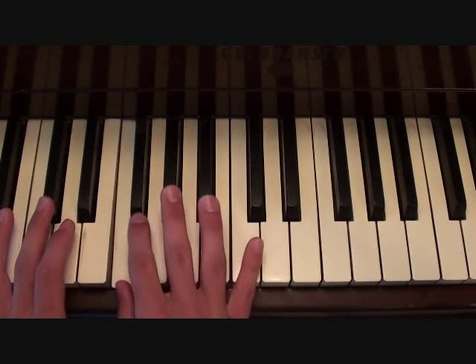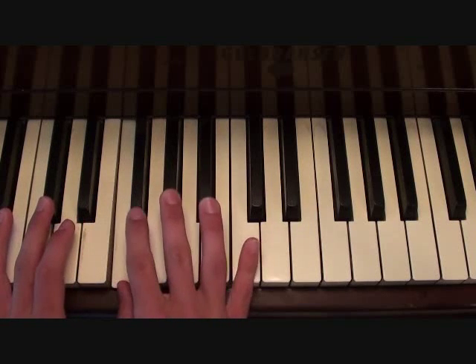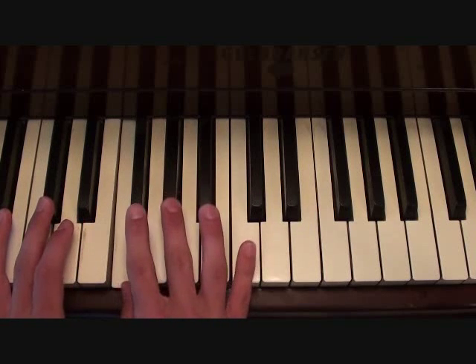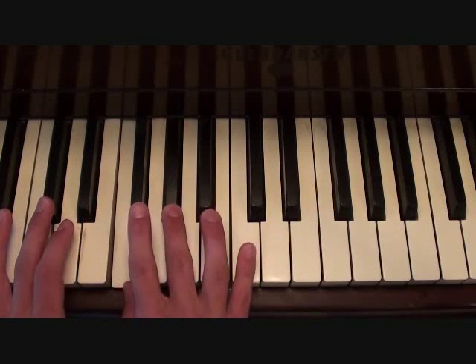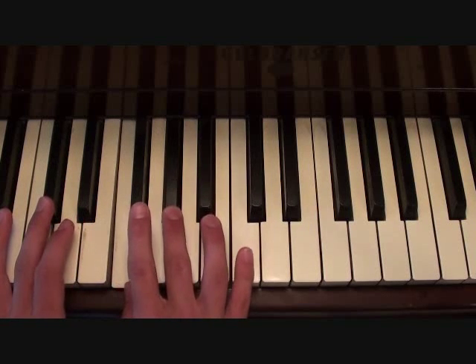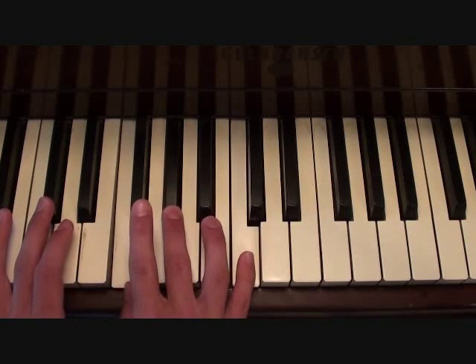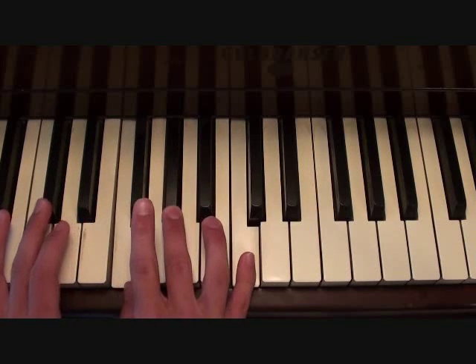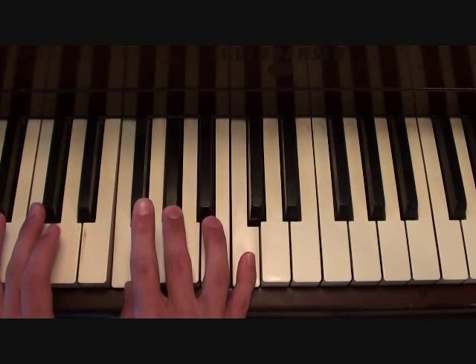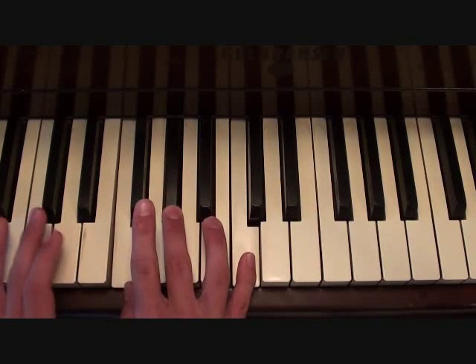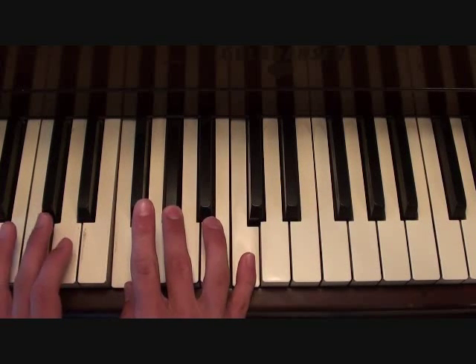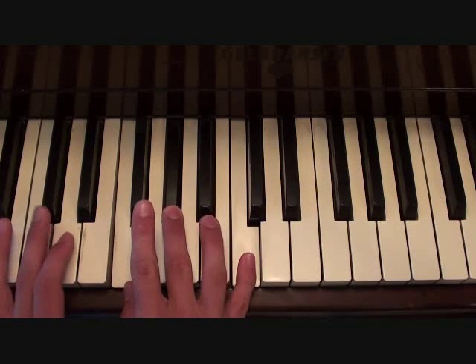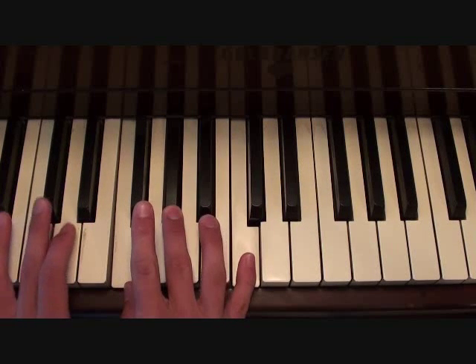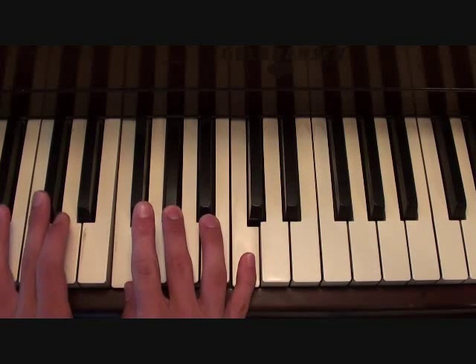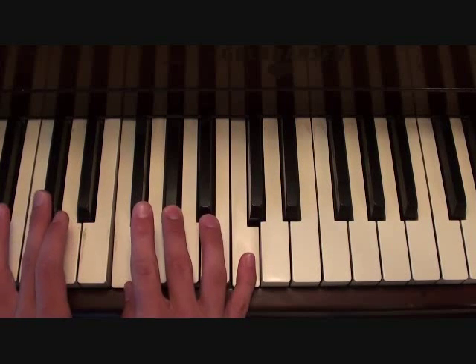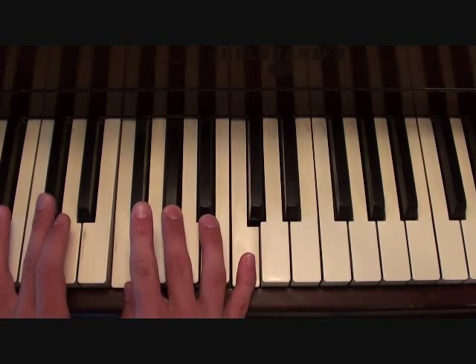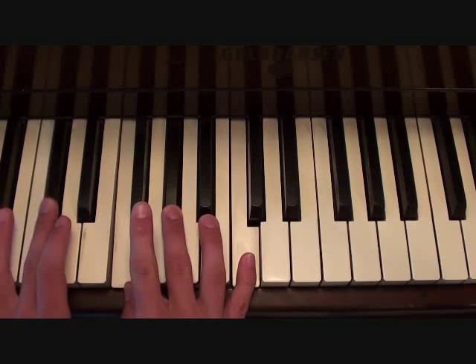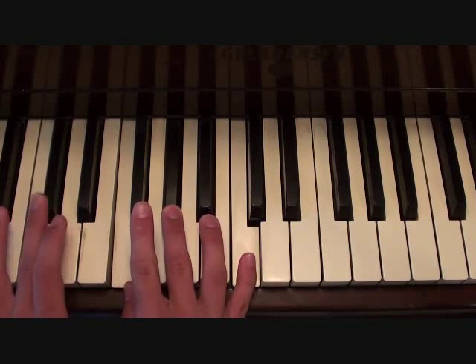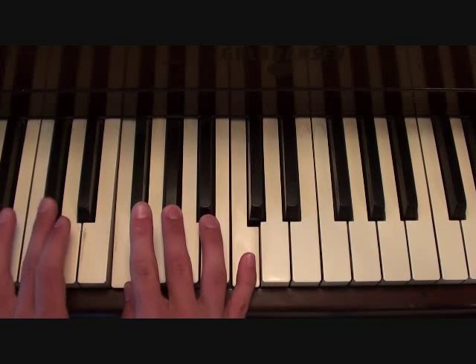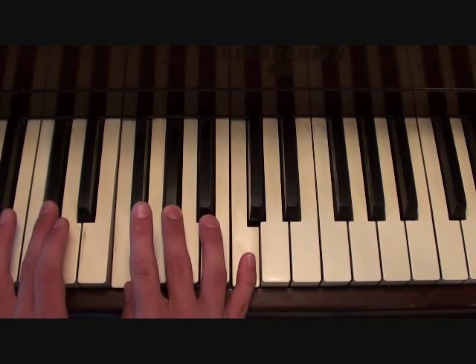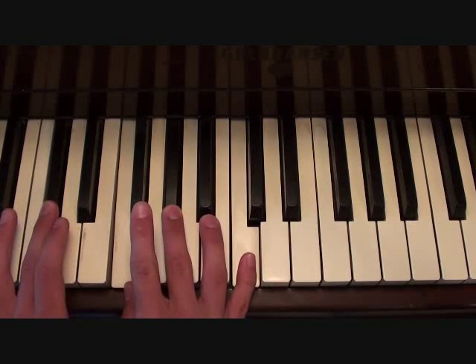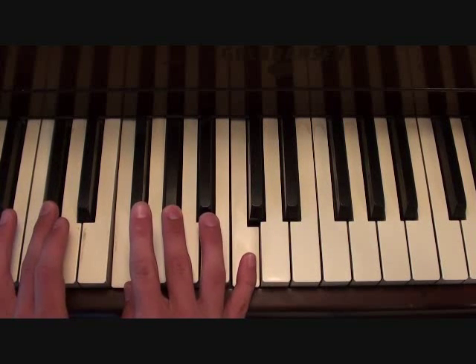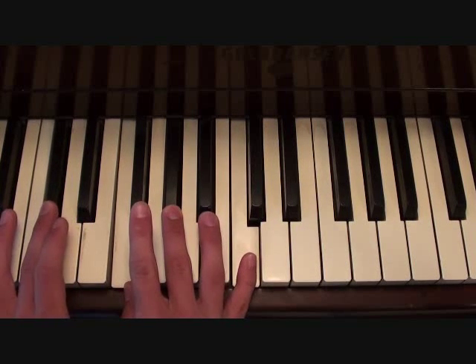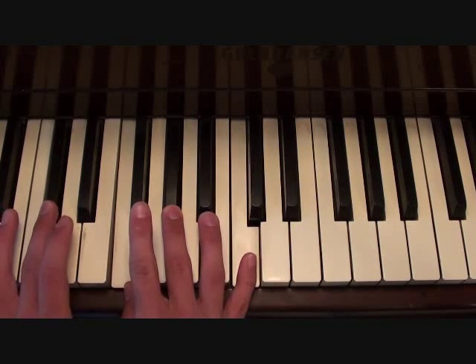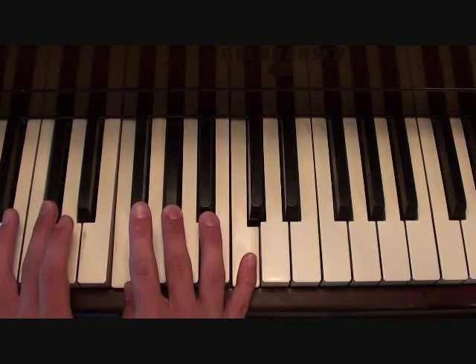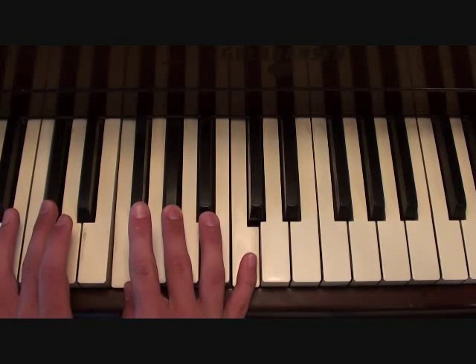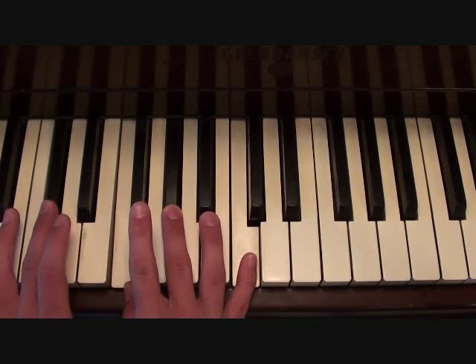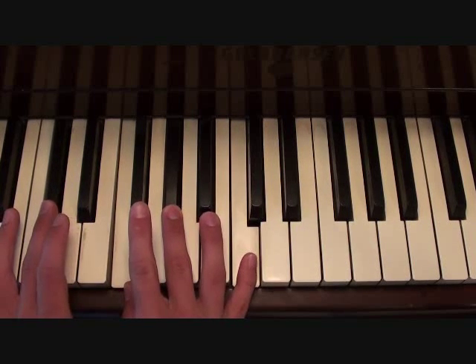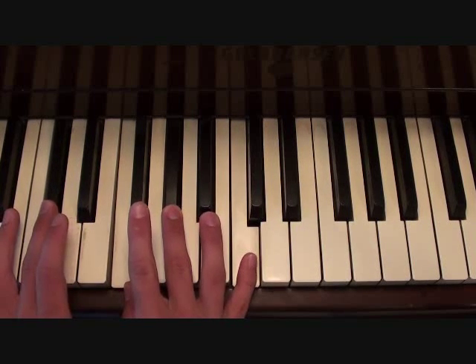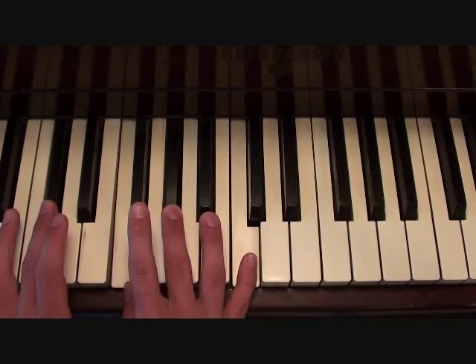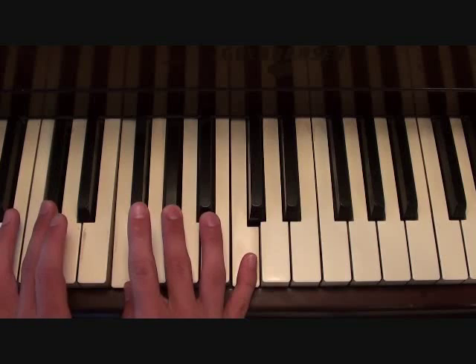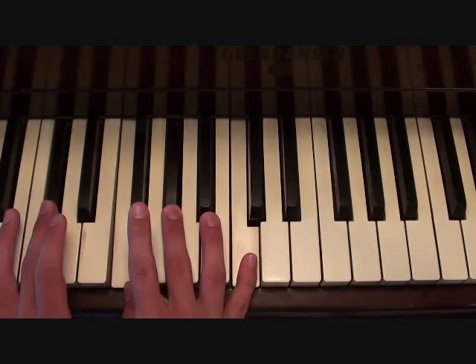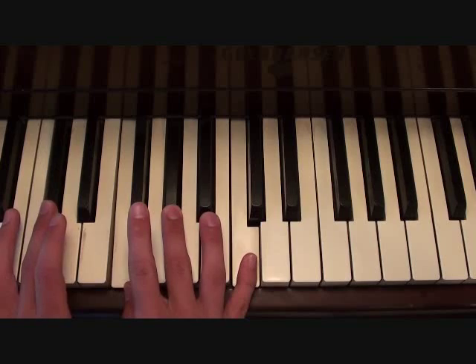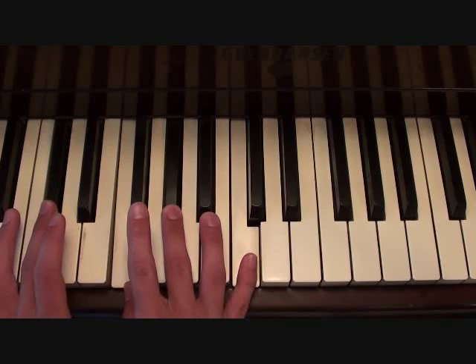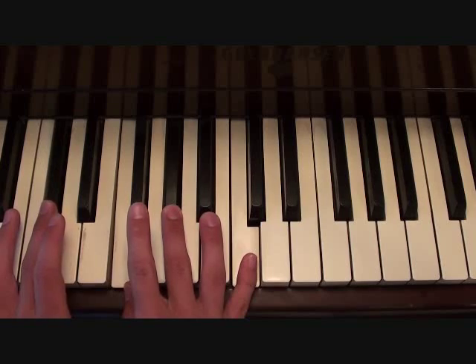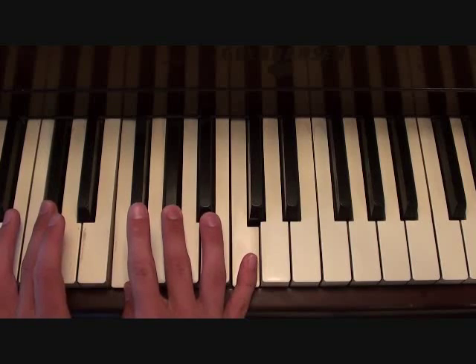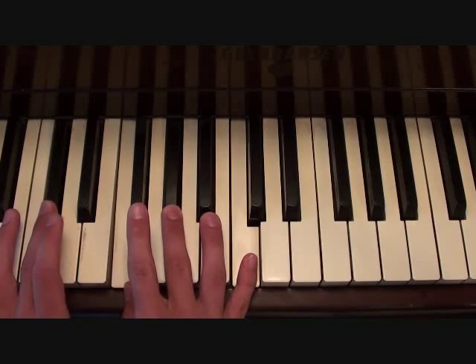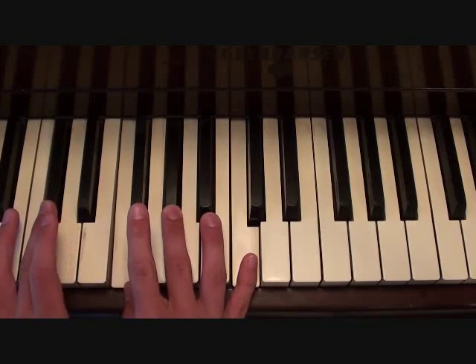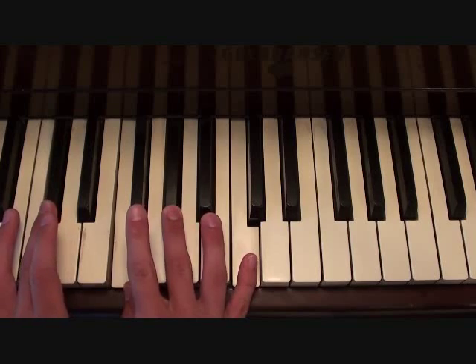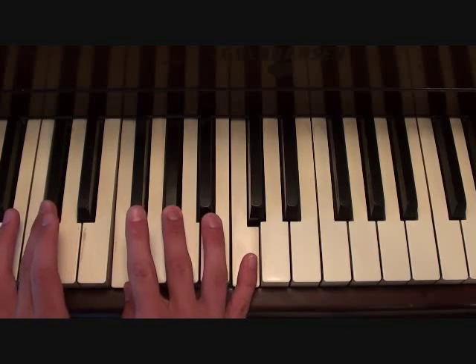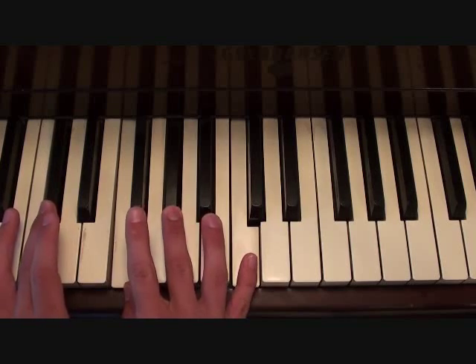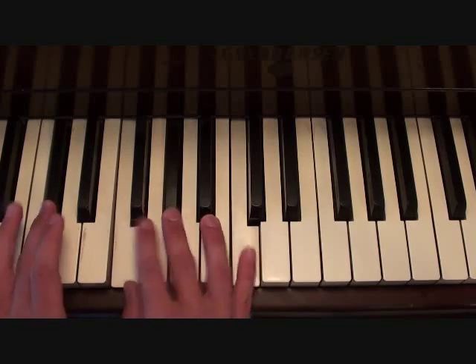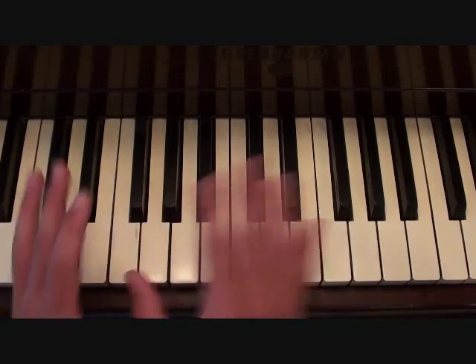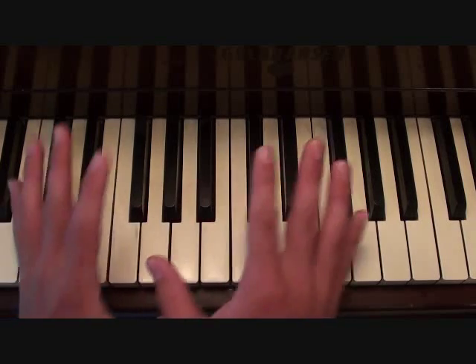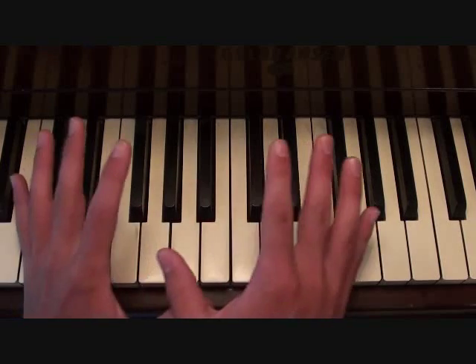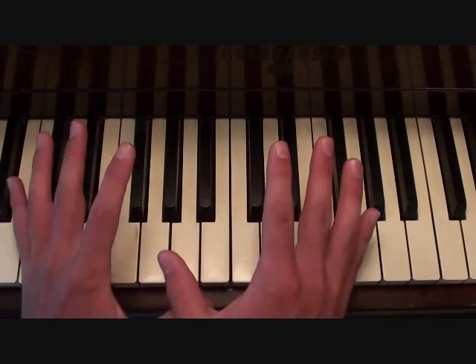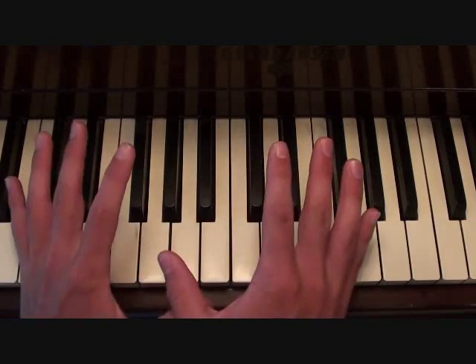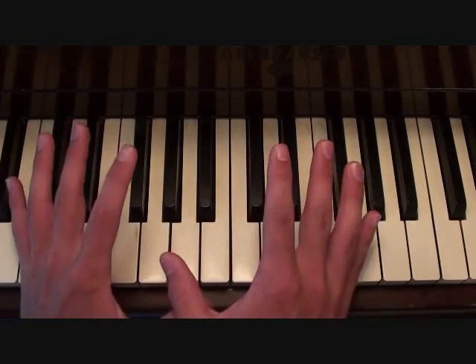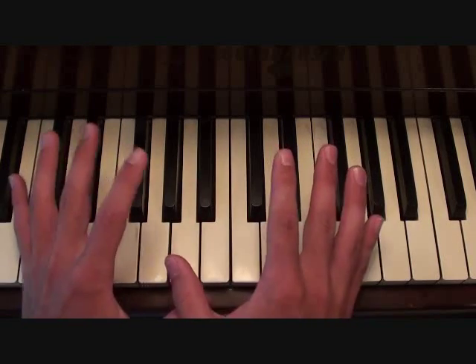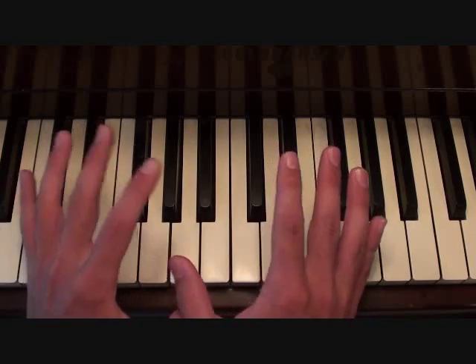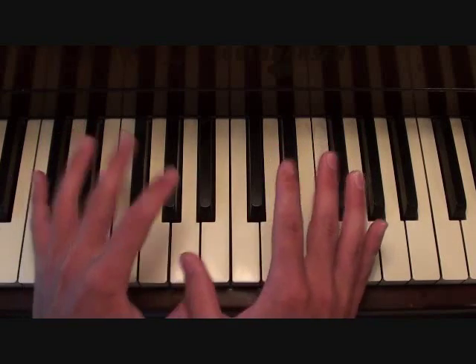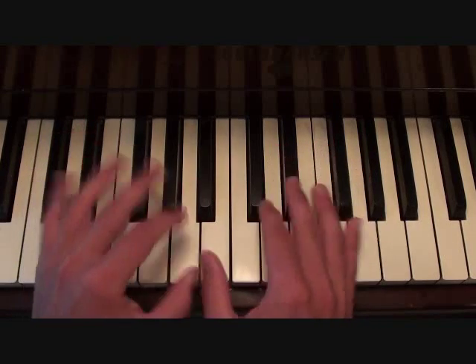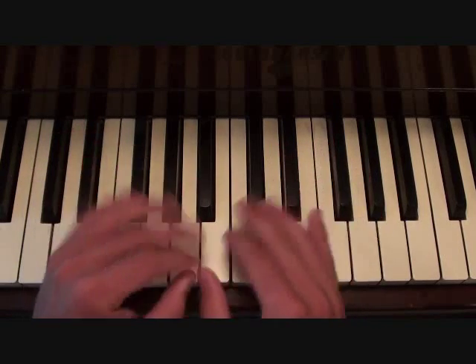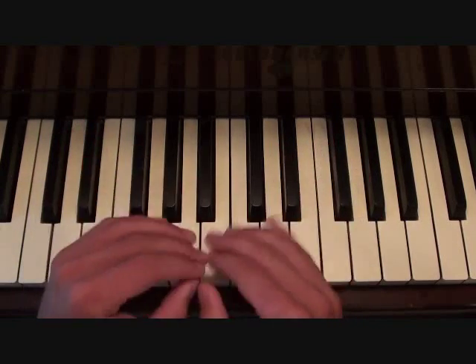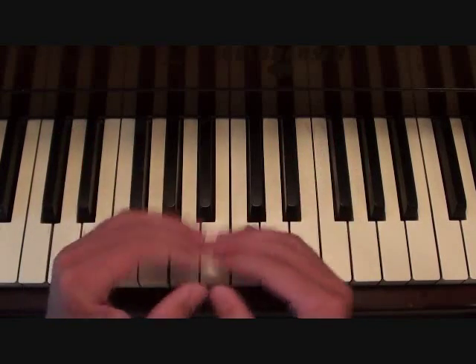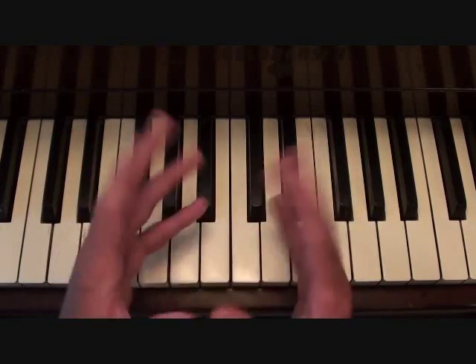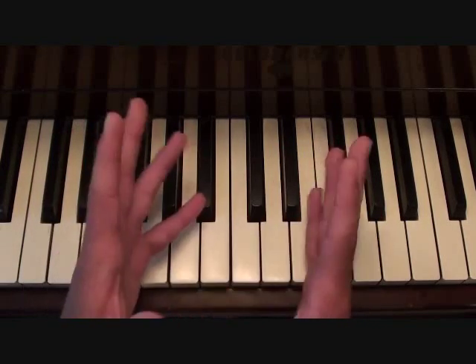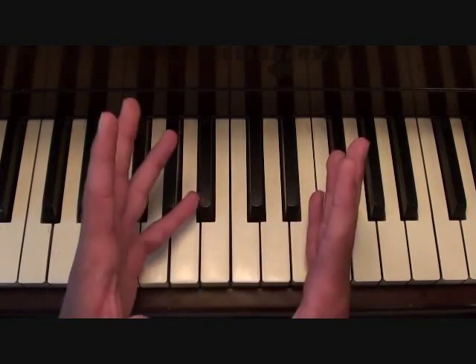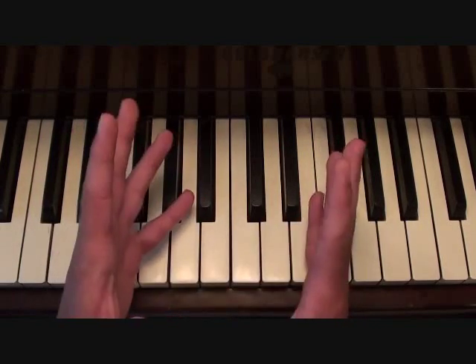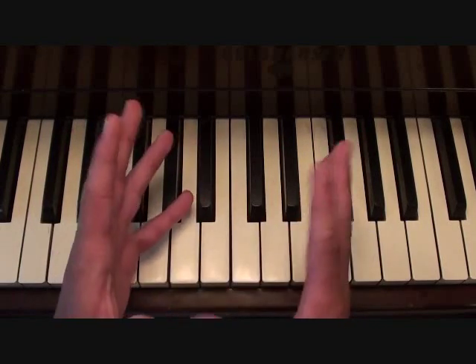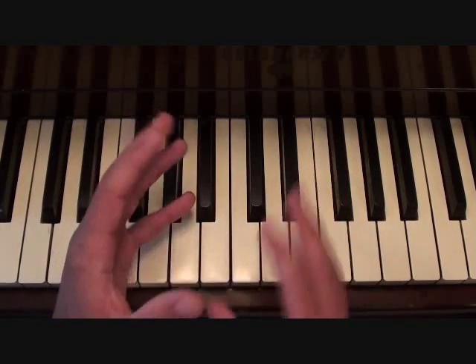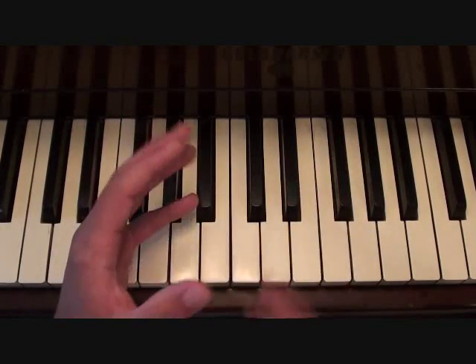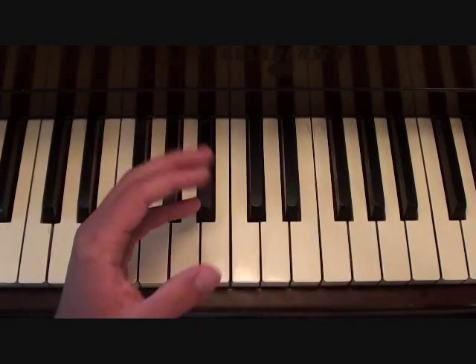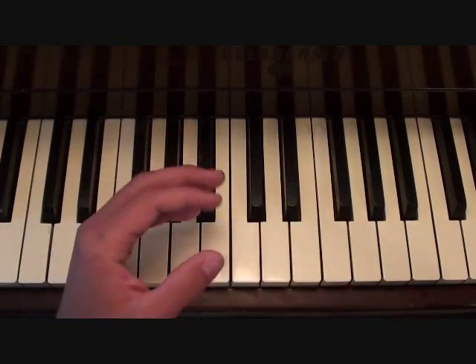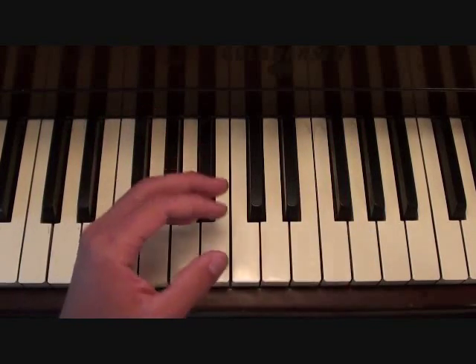Then you're going to go to here and just hold that chord. That's an F minor chord with a D flat in the bass. I'll show you it all in a second so you know how it works.